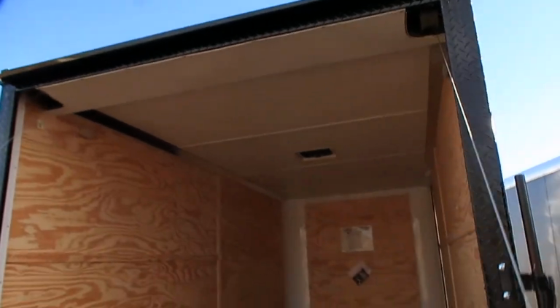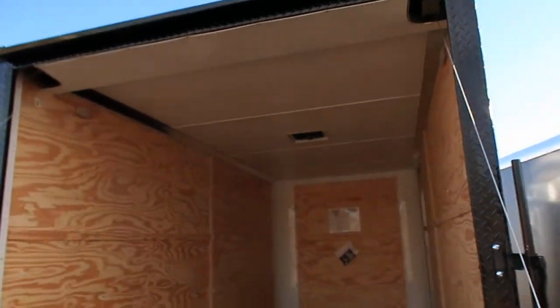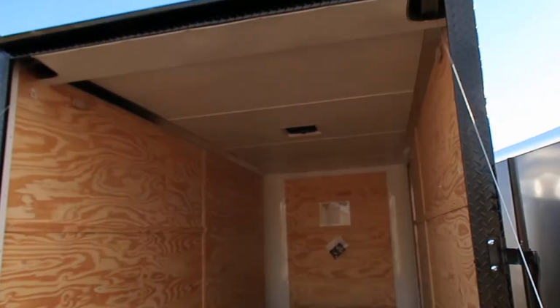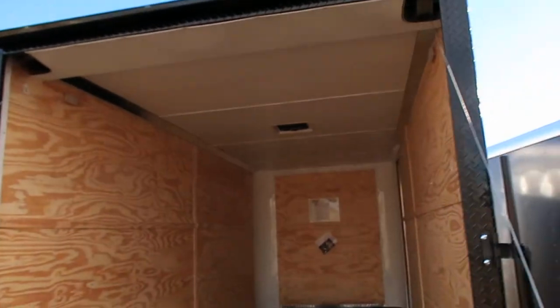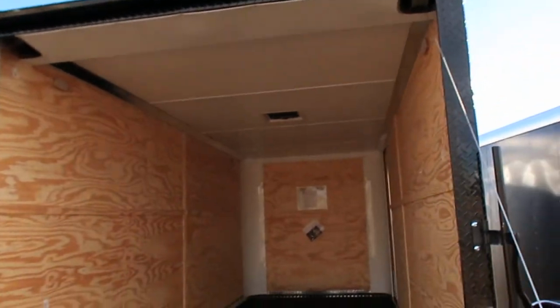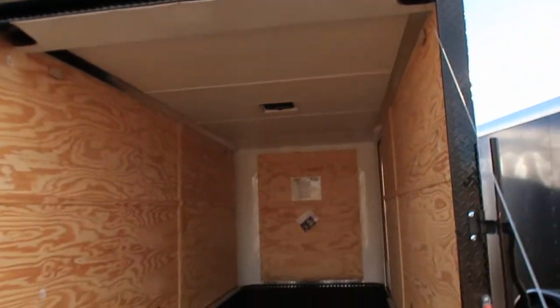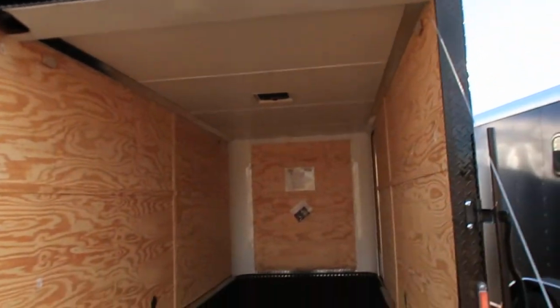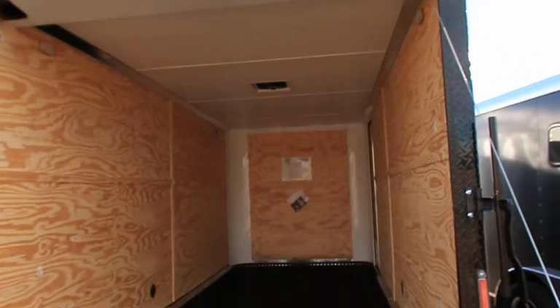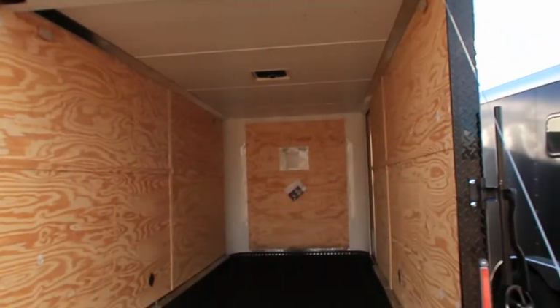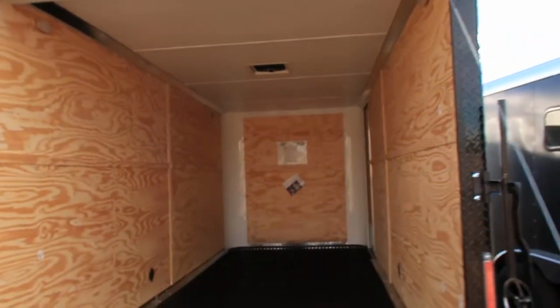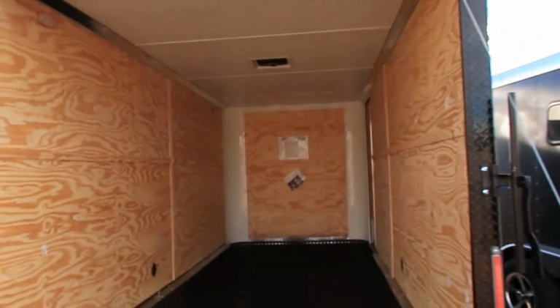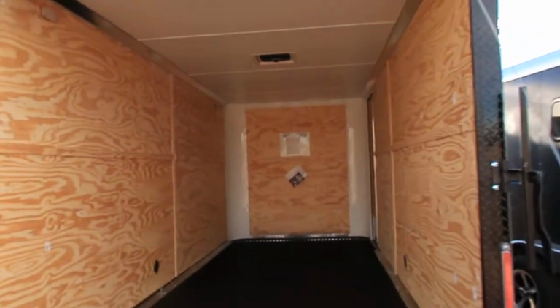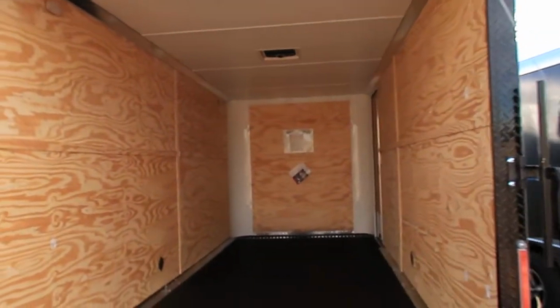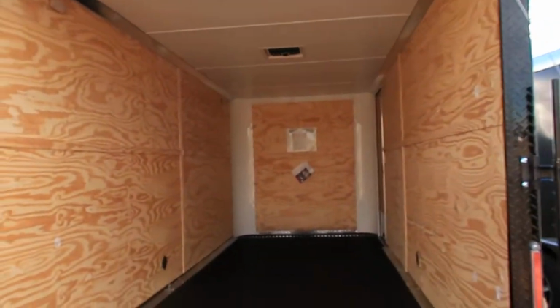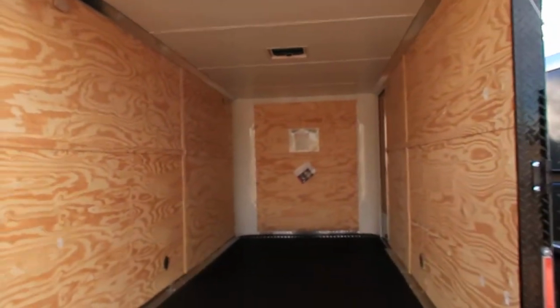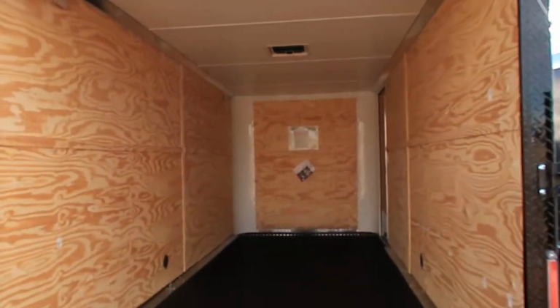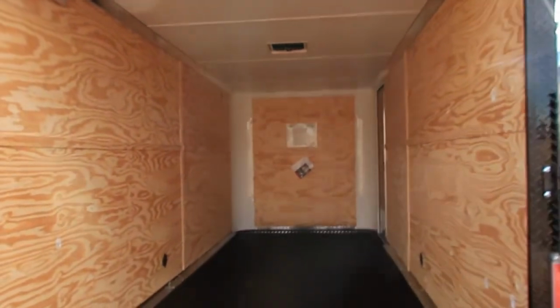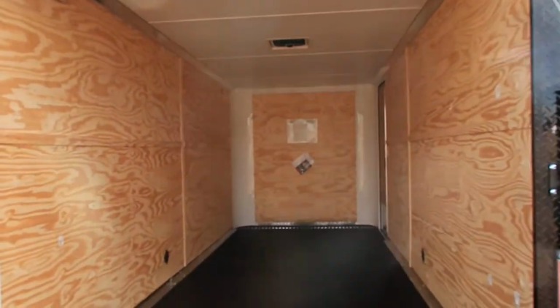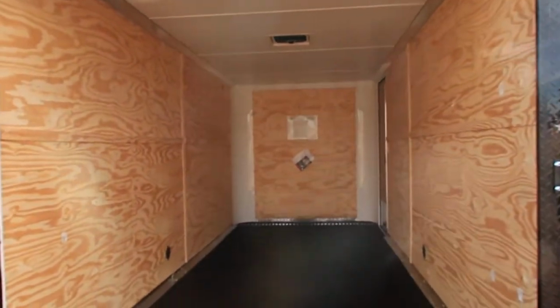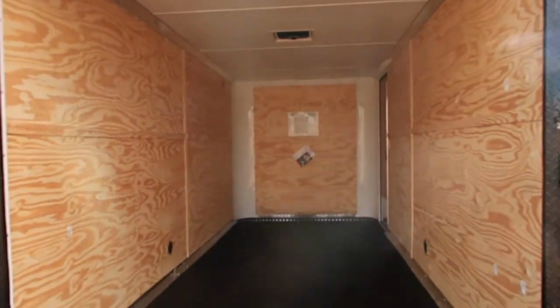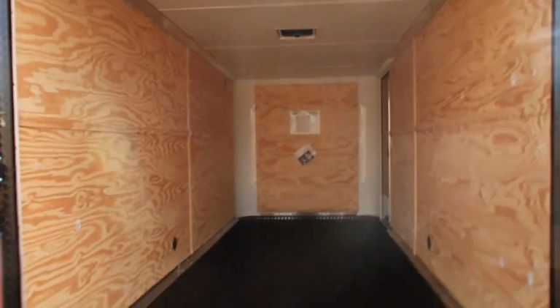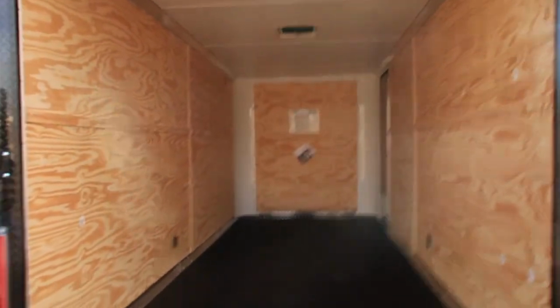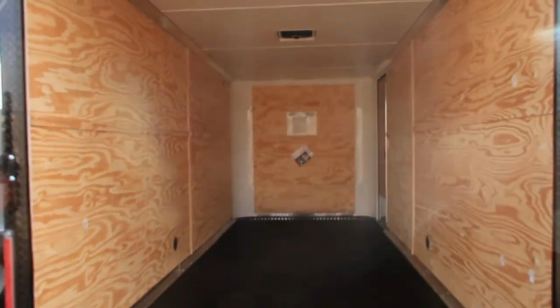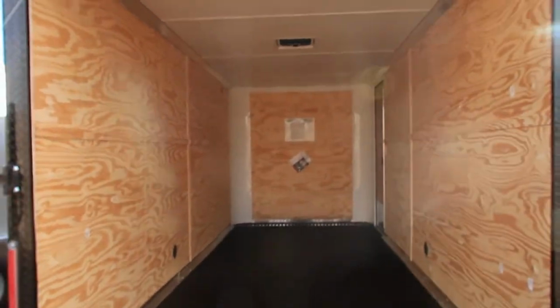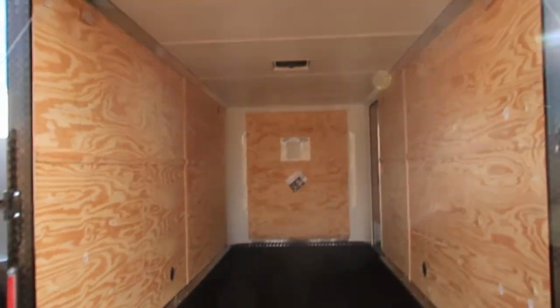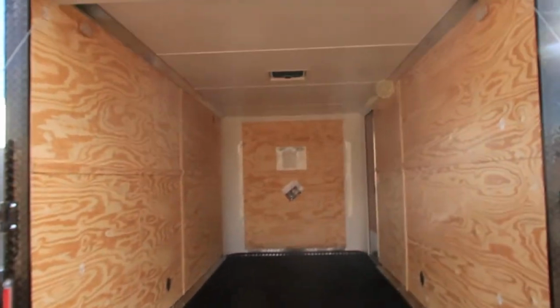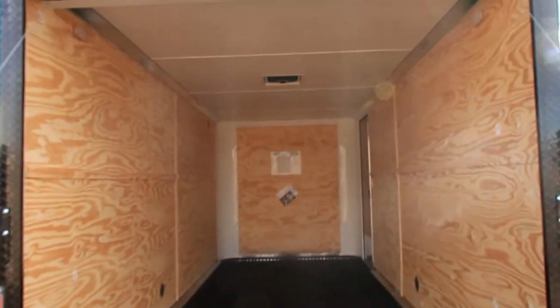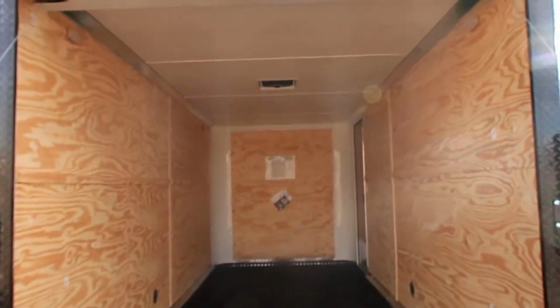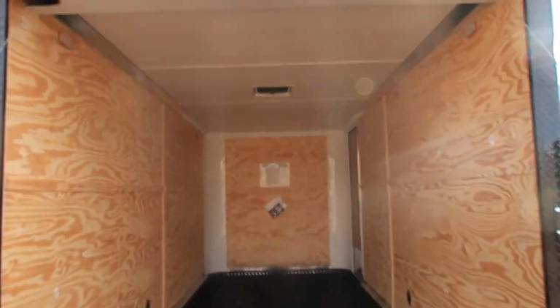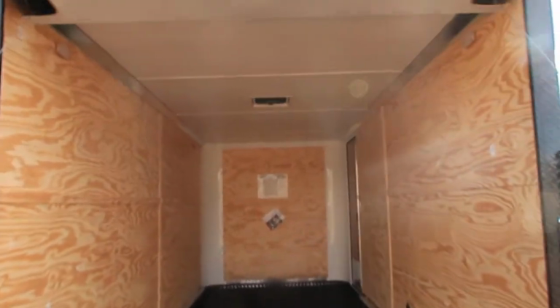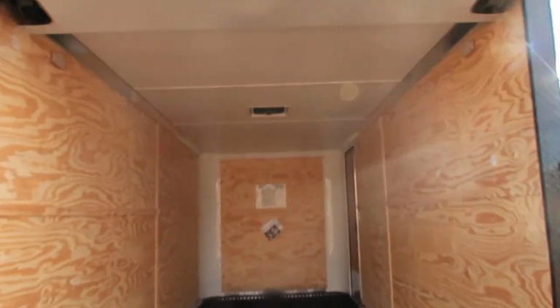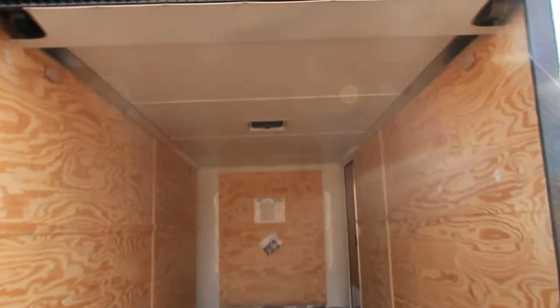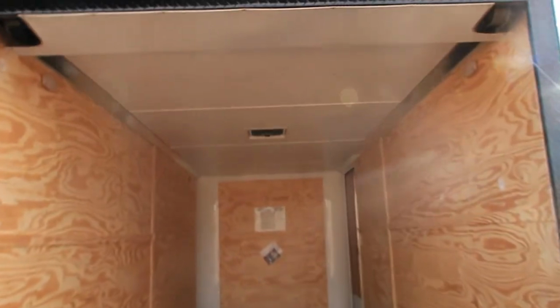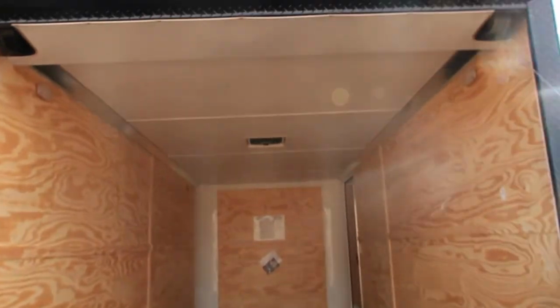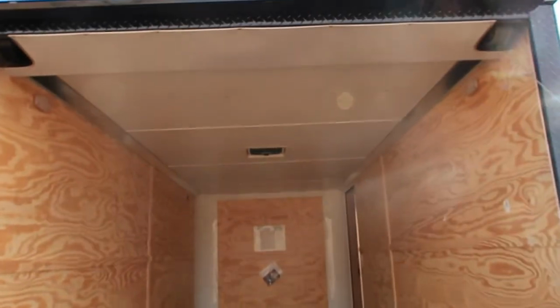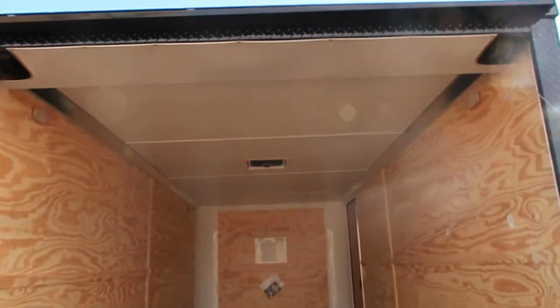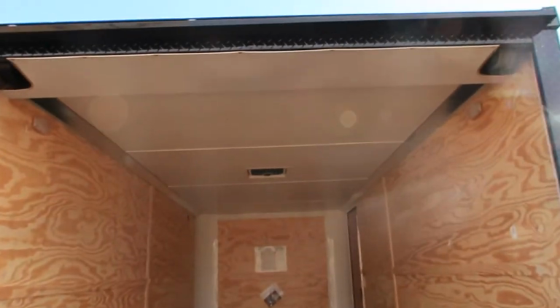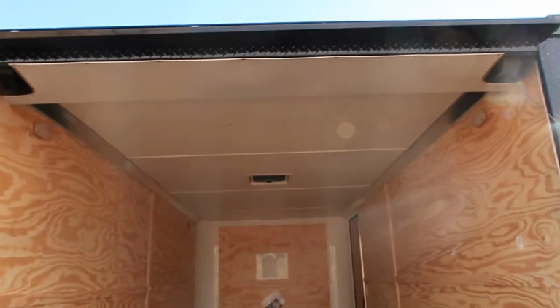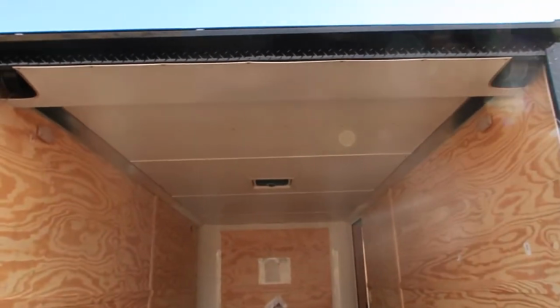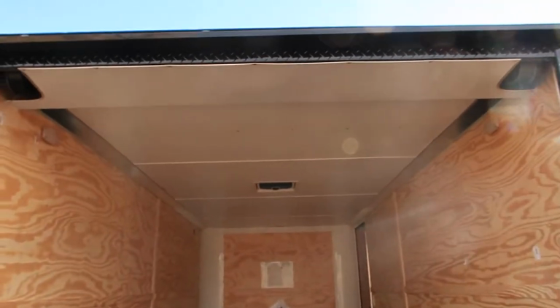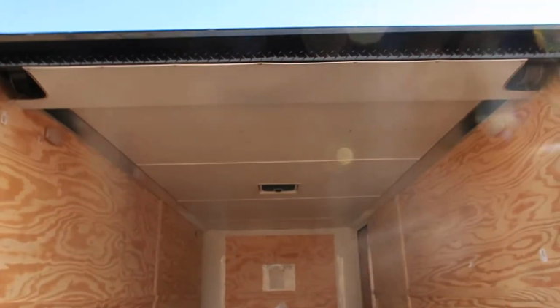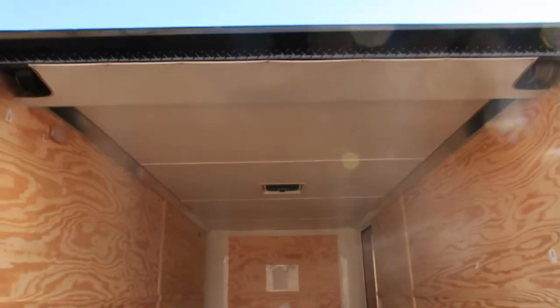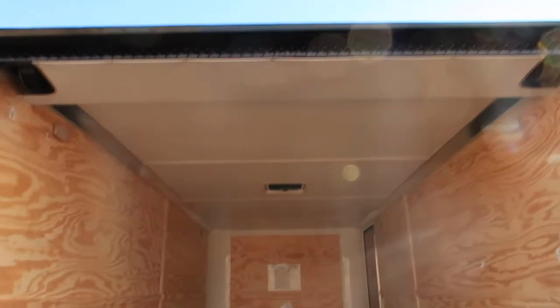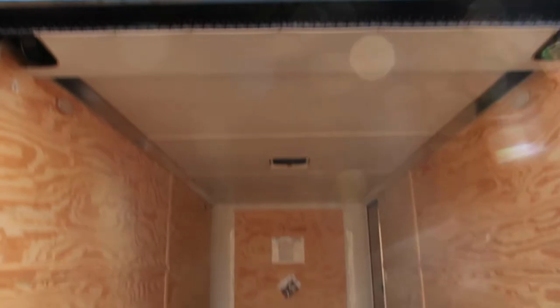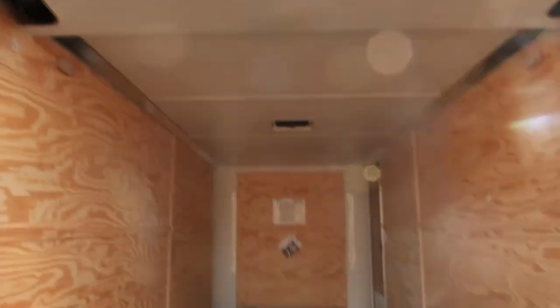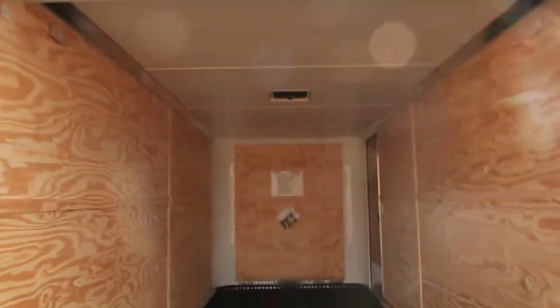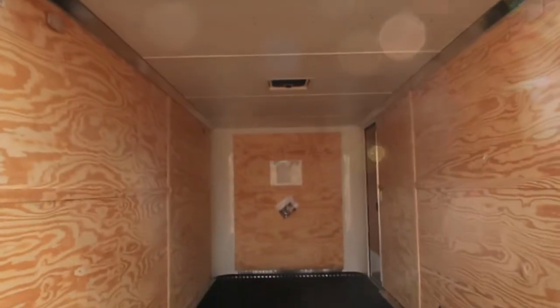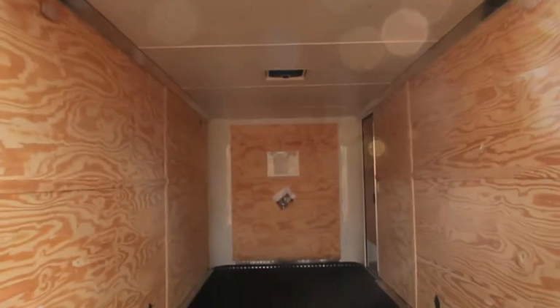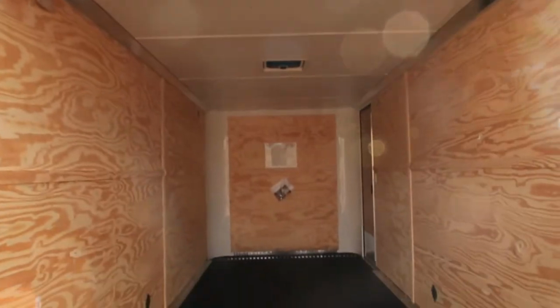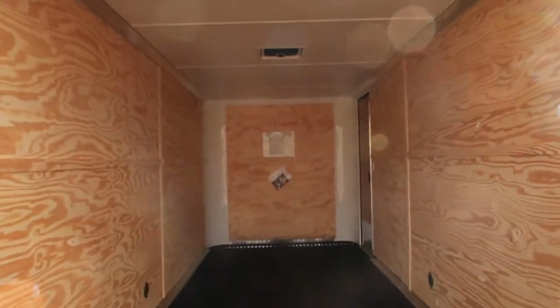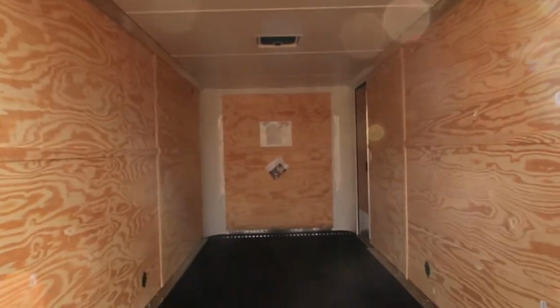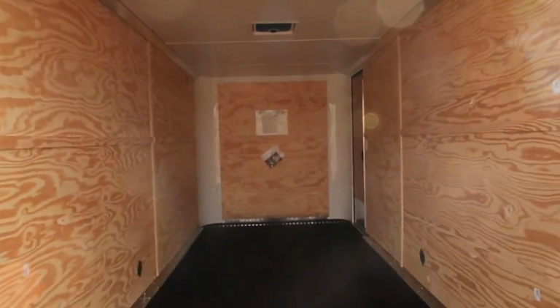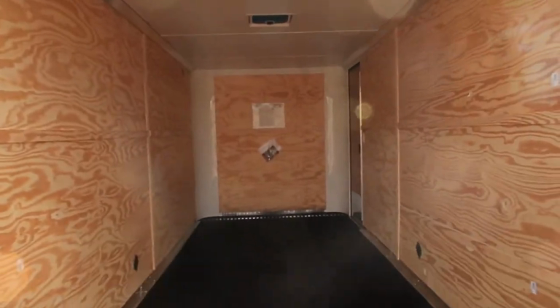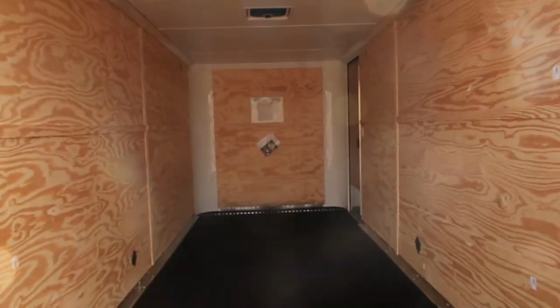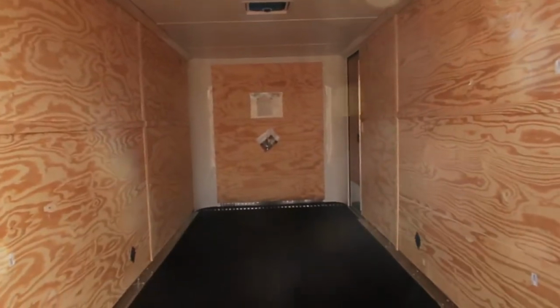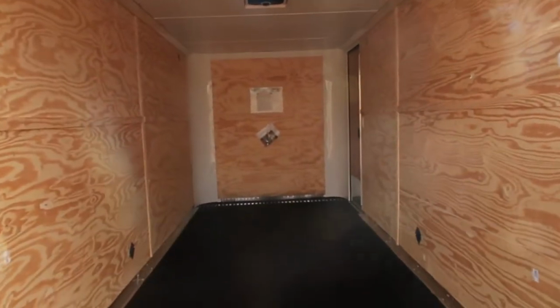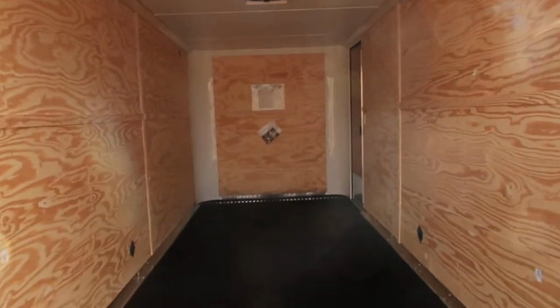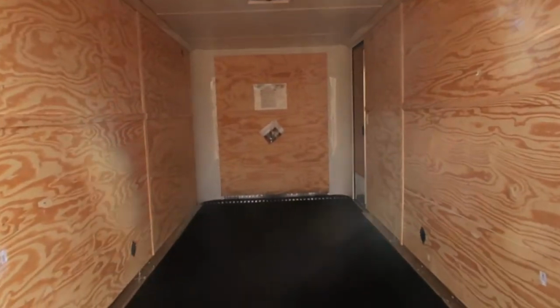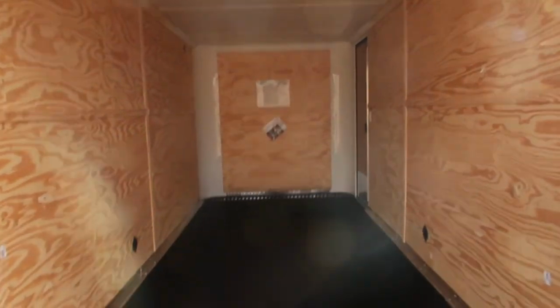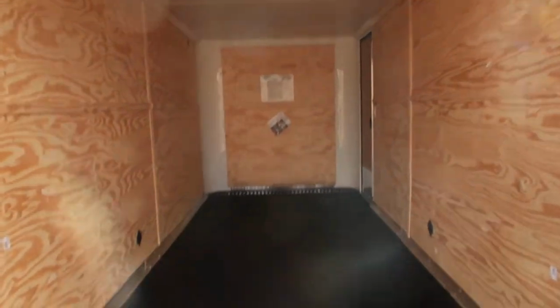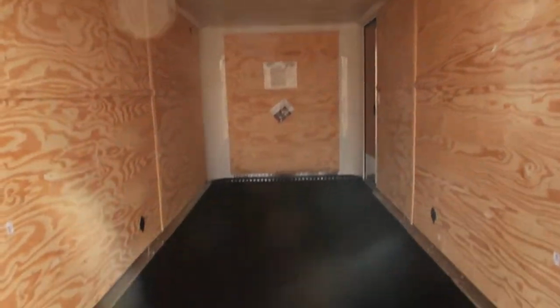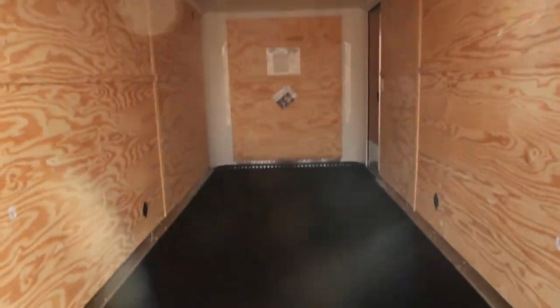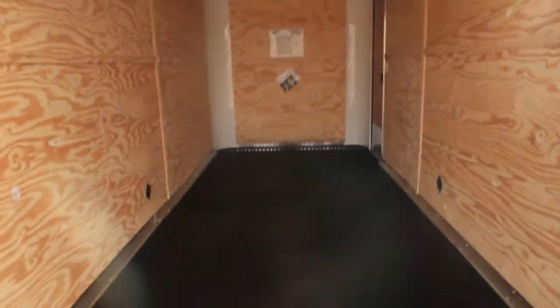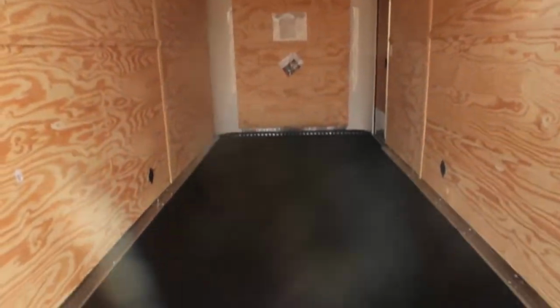7 foot interior height on this unit. We lose about 6 inches with our rear ramp door spring, so you'll have about a 6'6" rear ramp door opening.